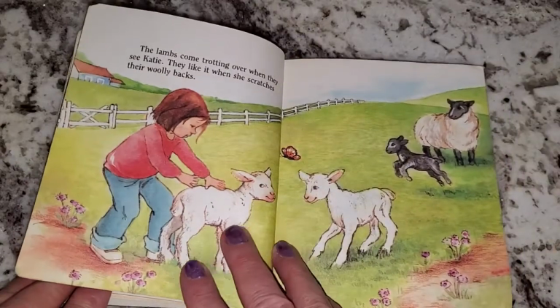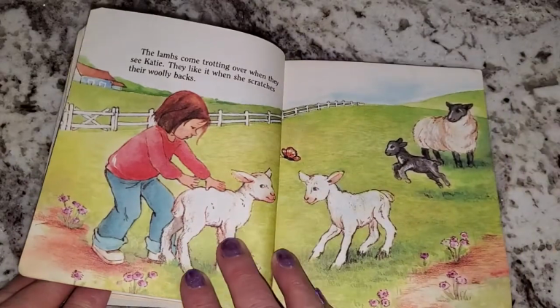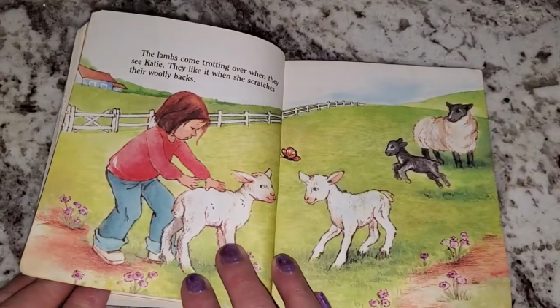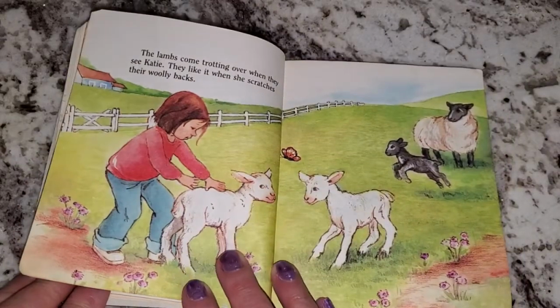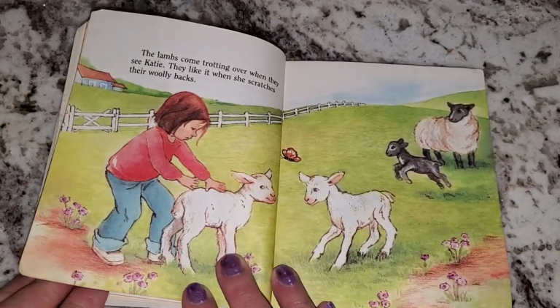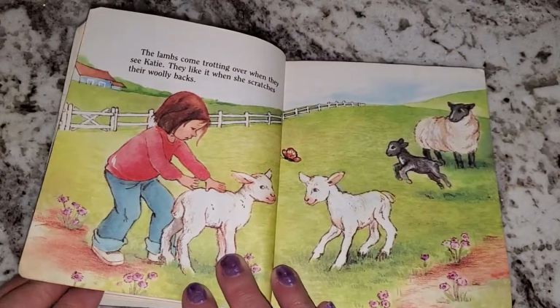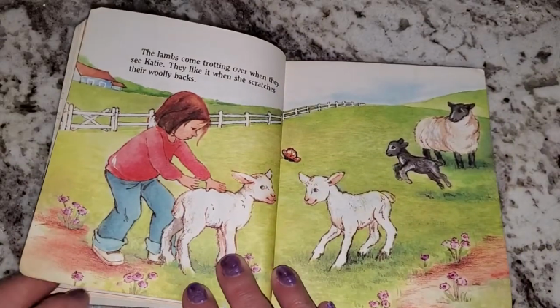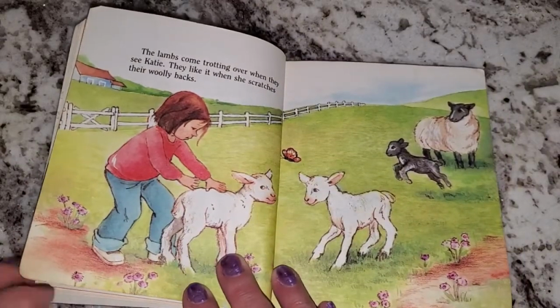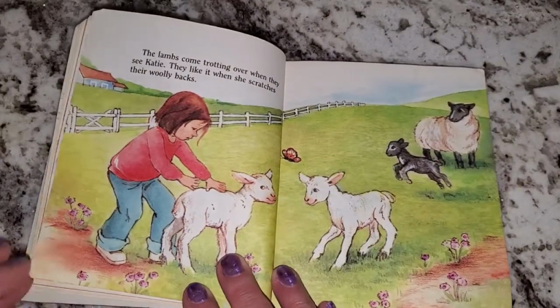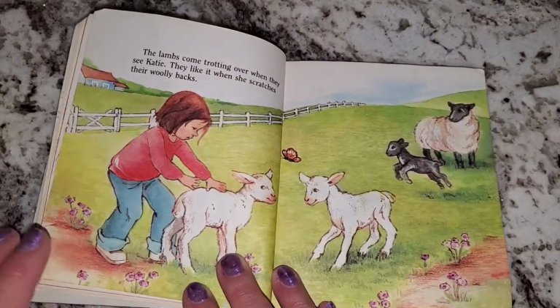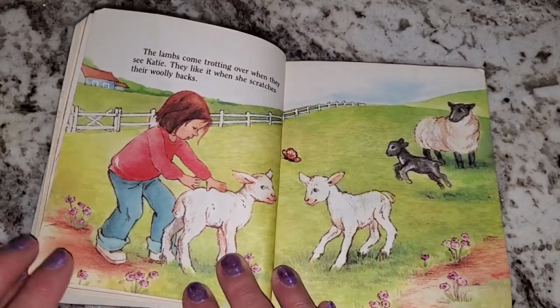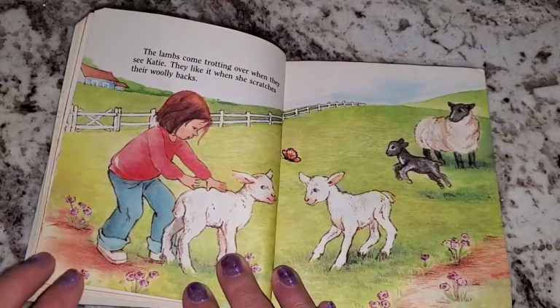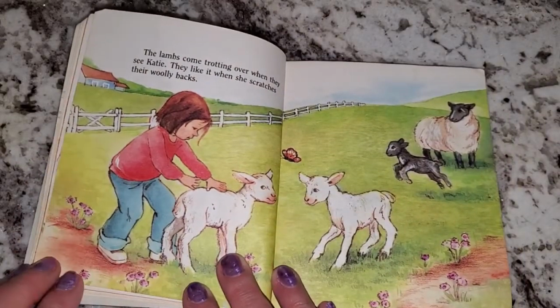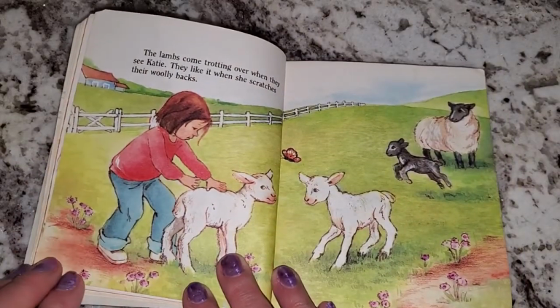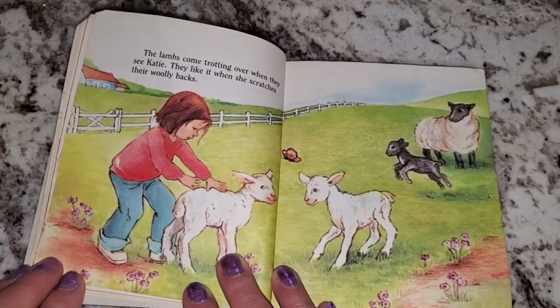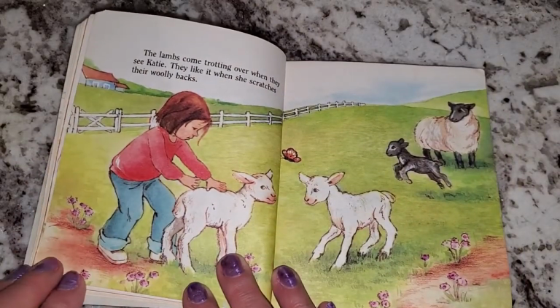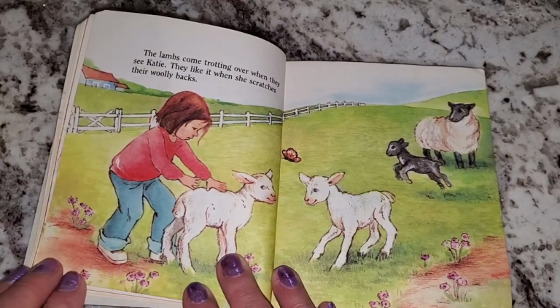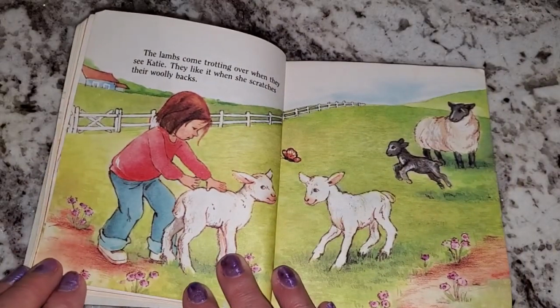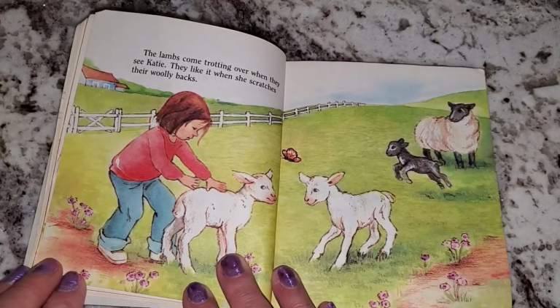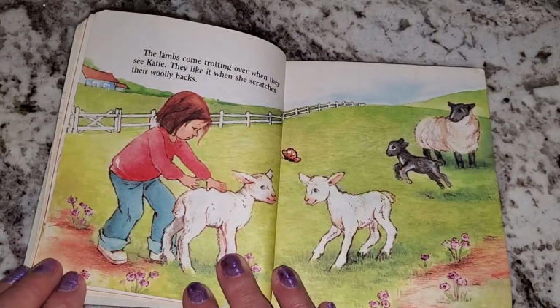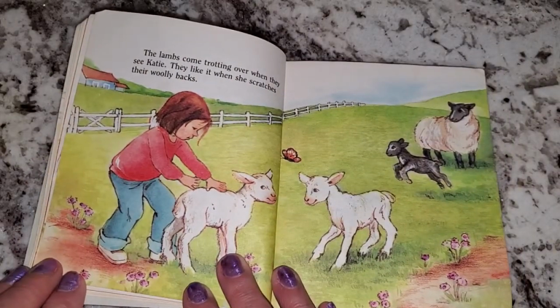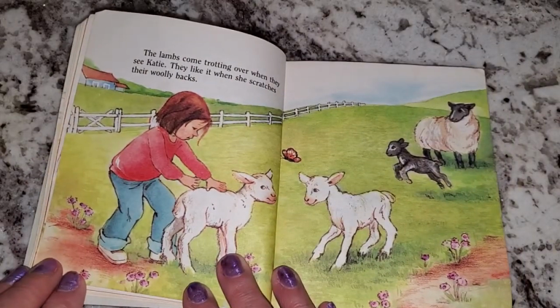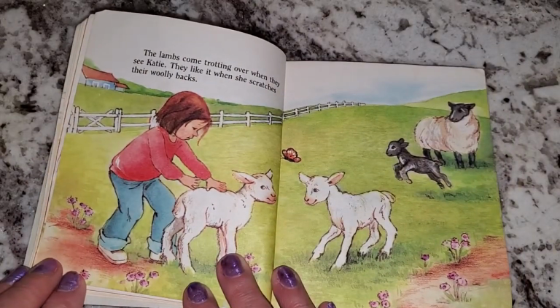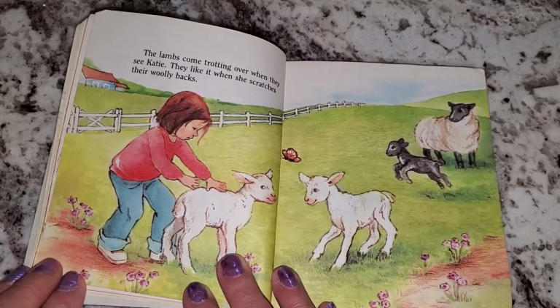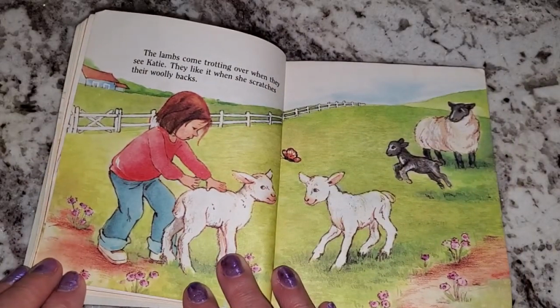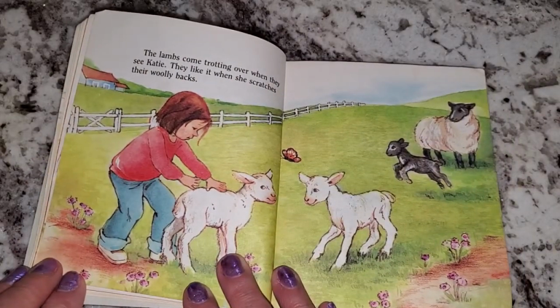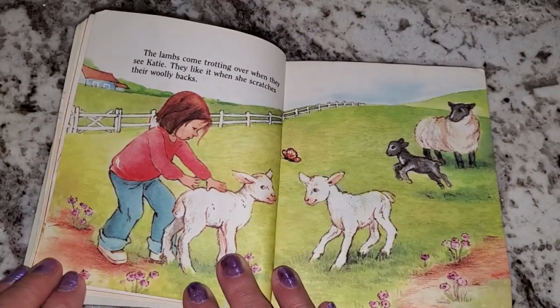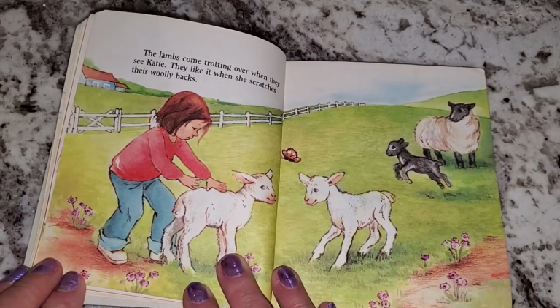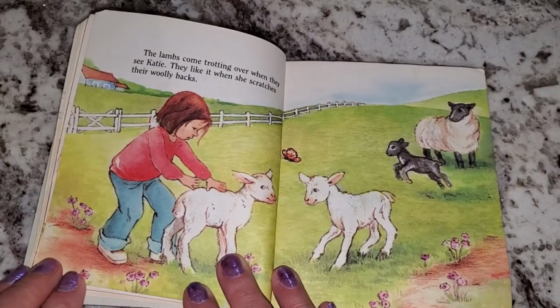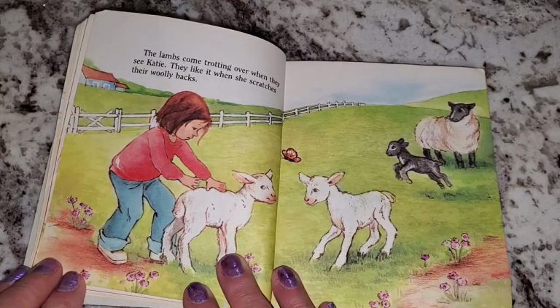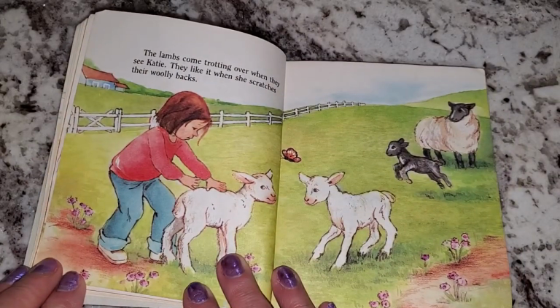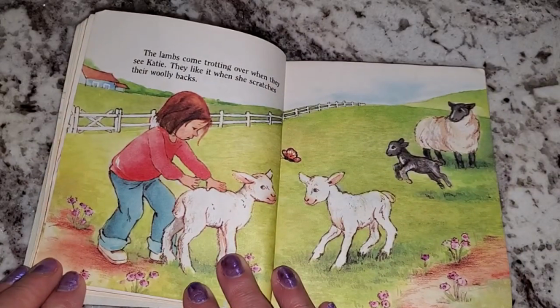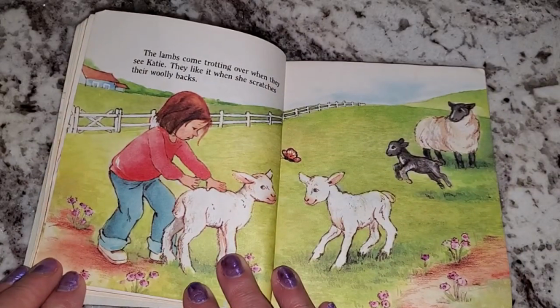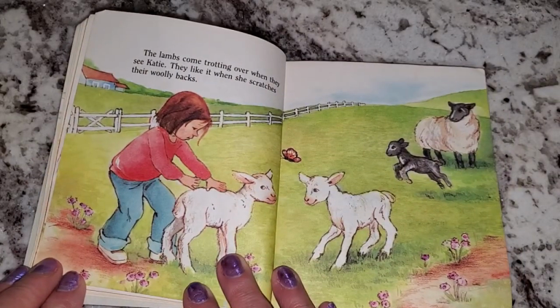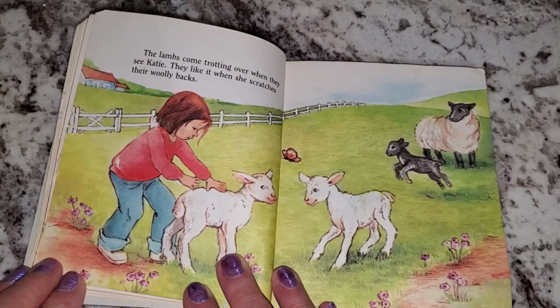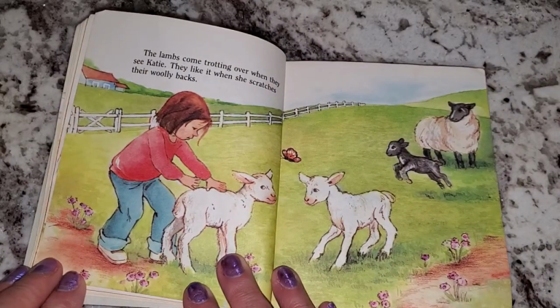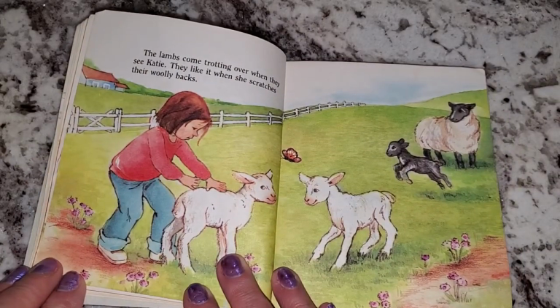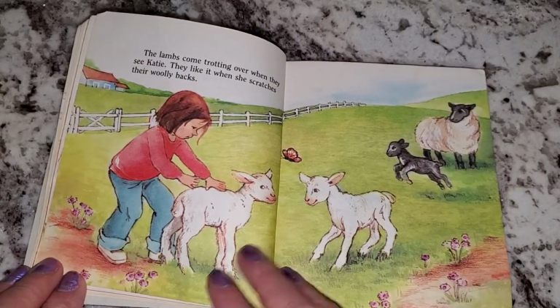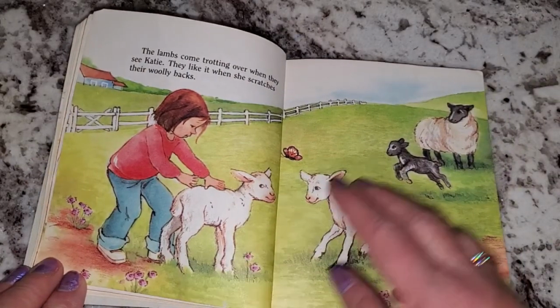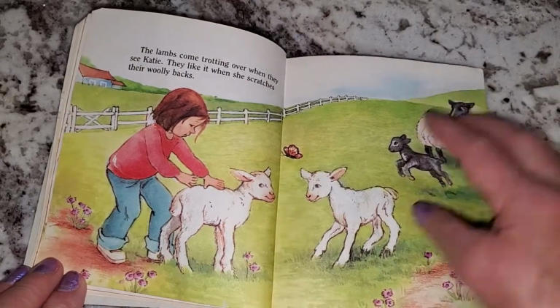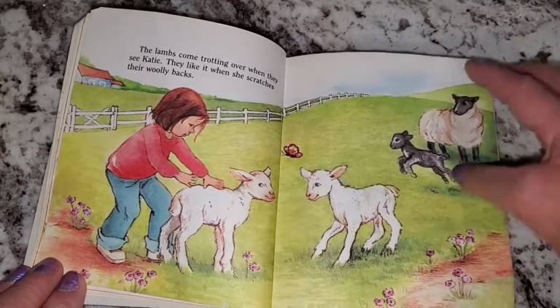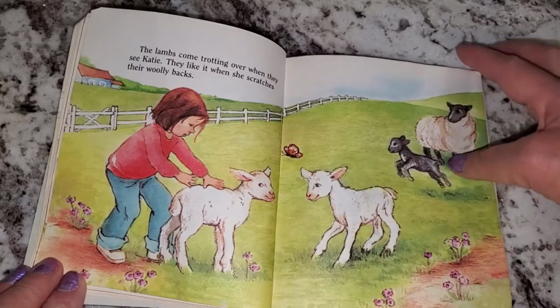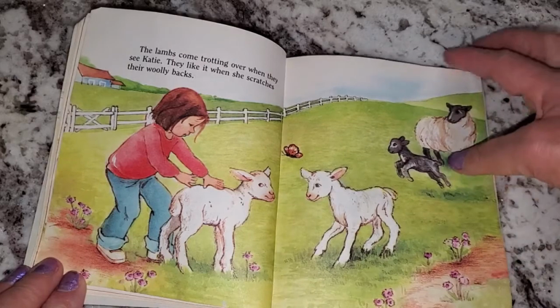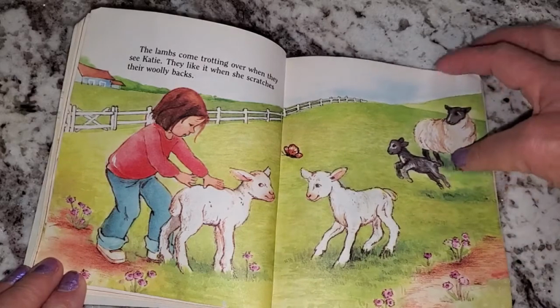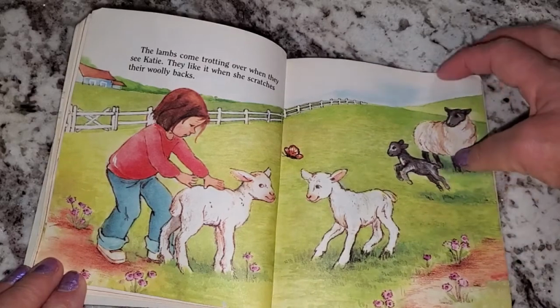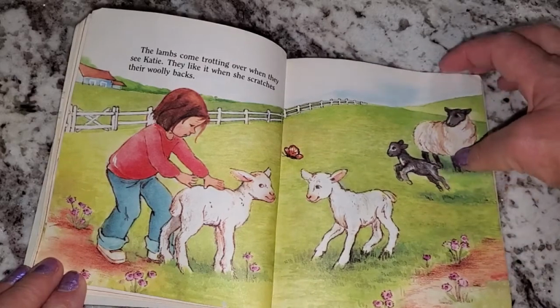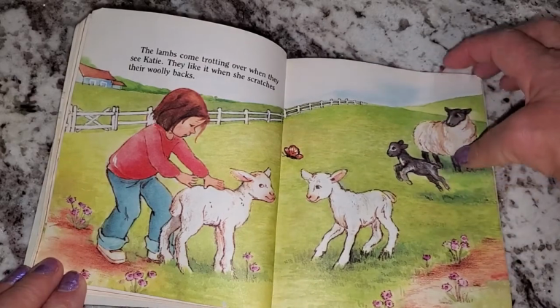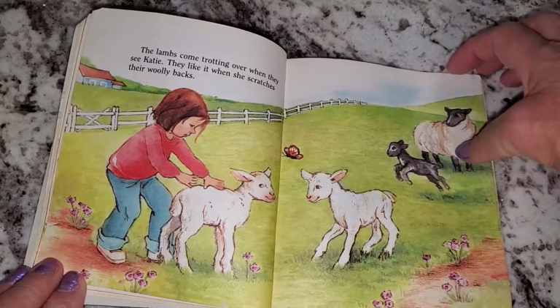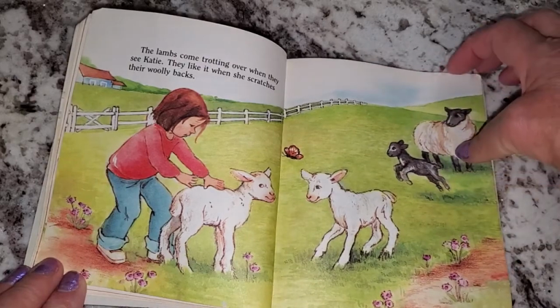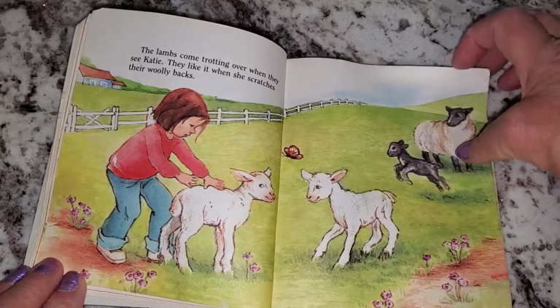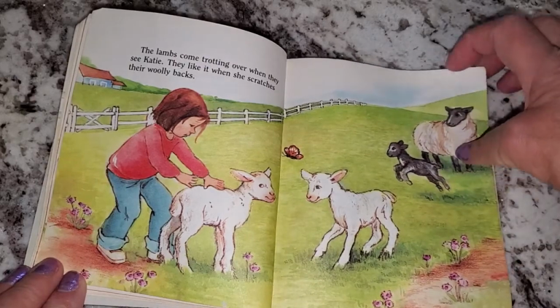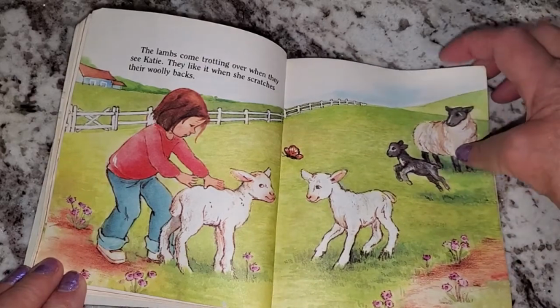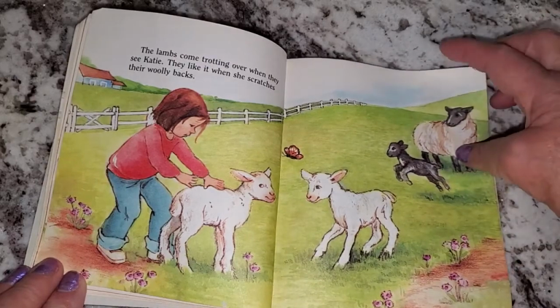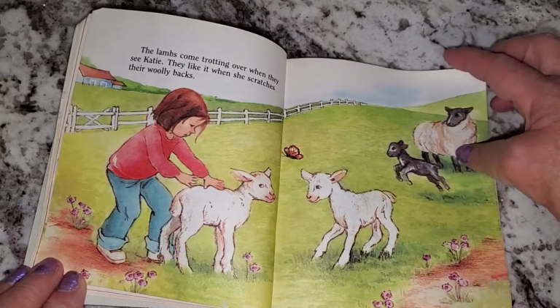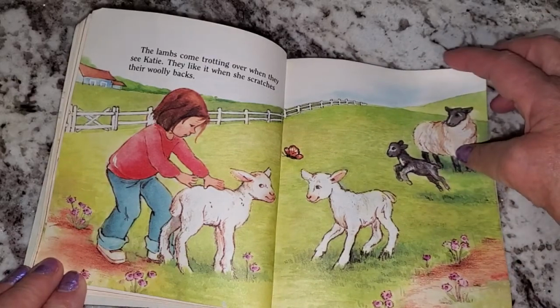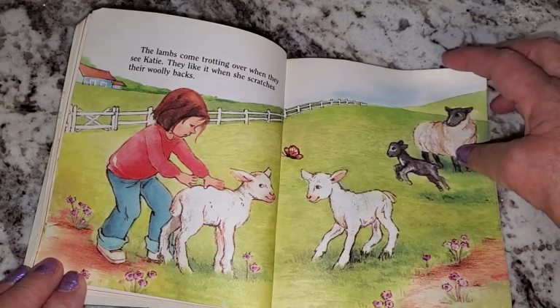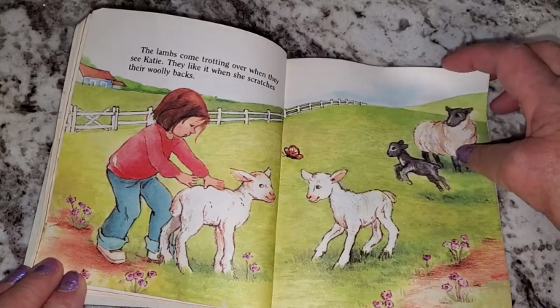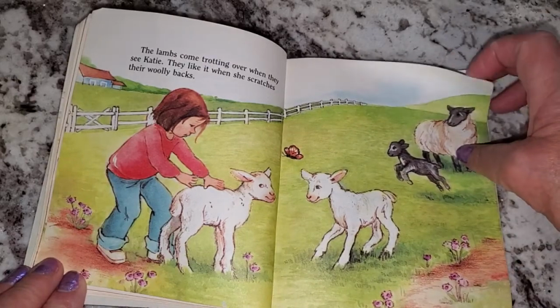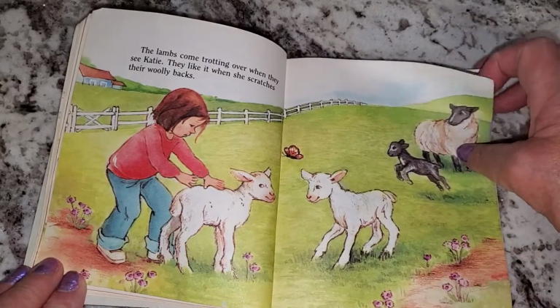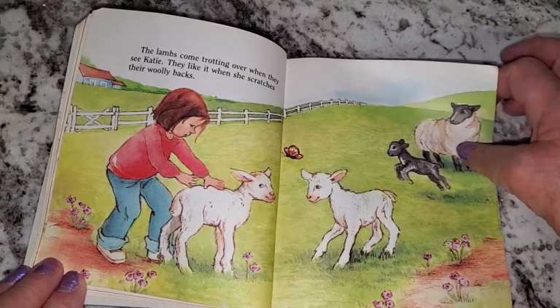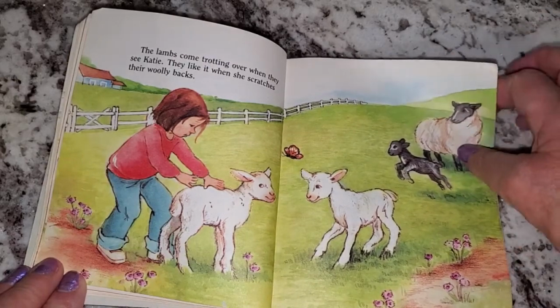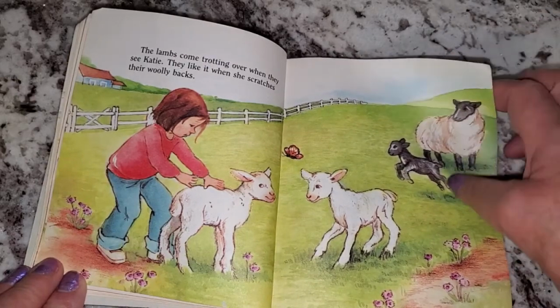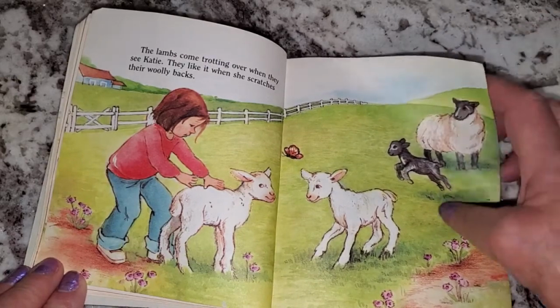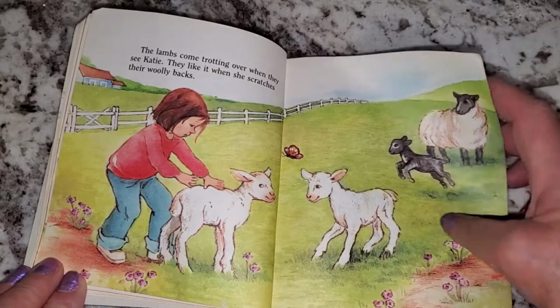The lambs come trotting over when they see Katie. They like it when she scratches their woolly backs.